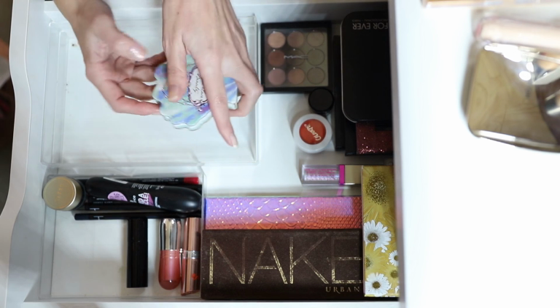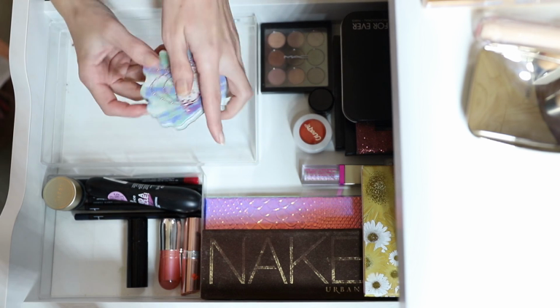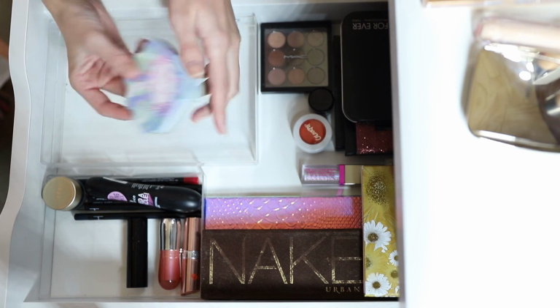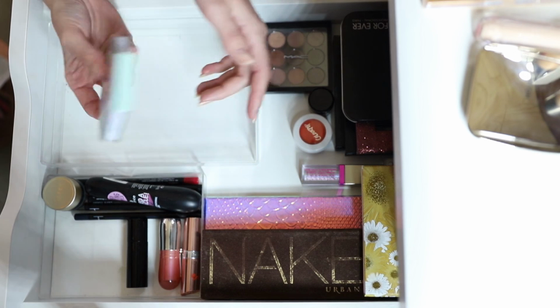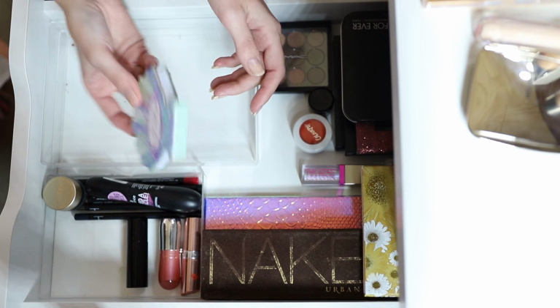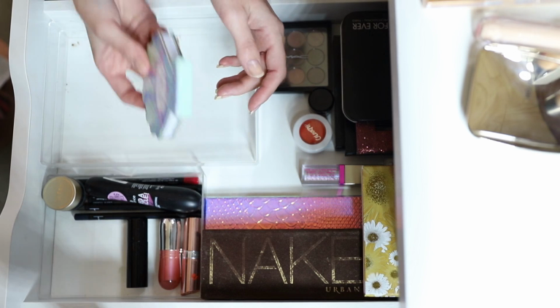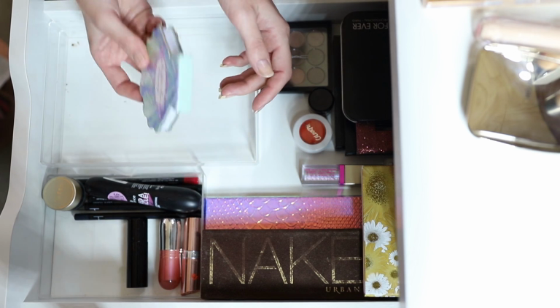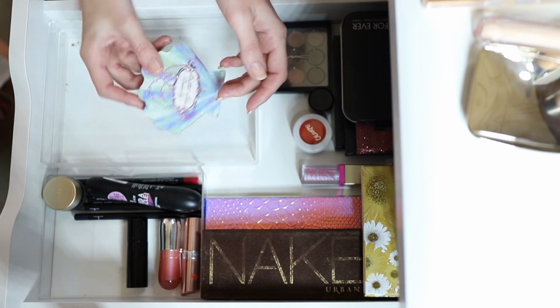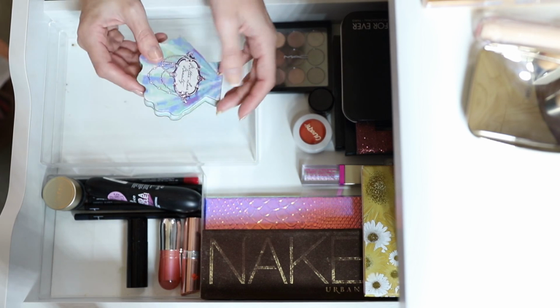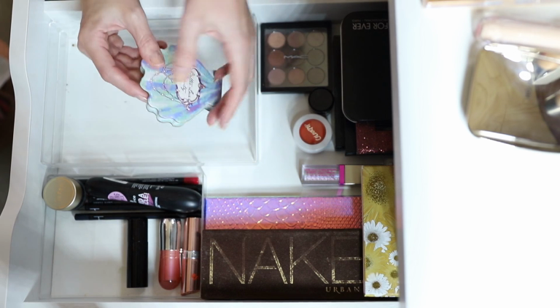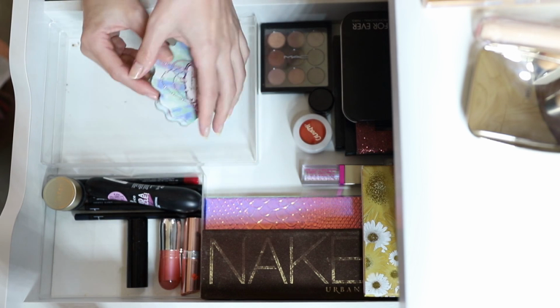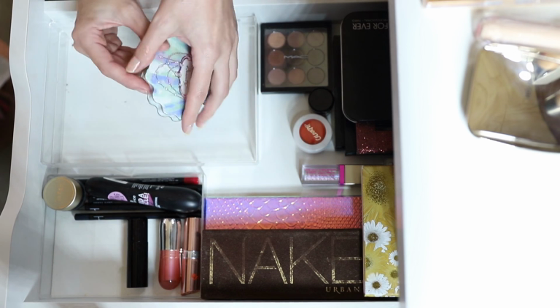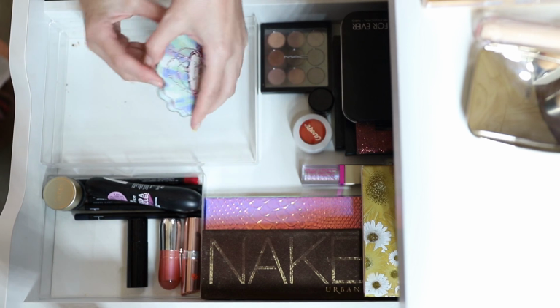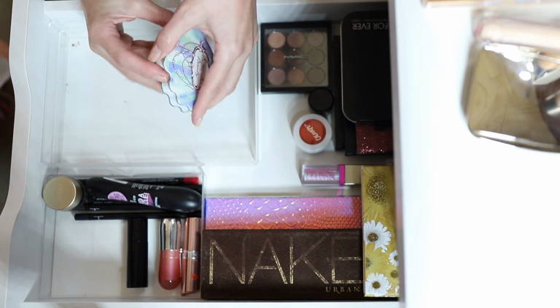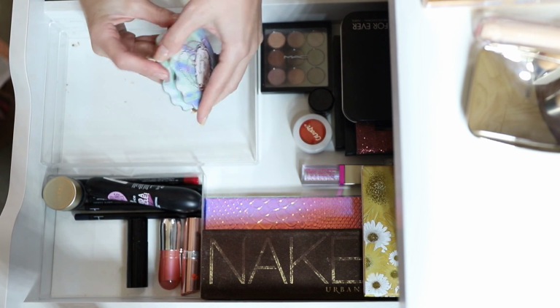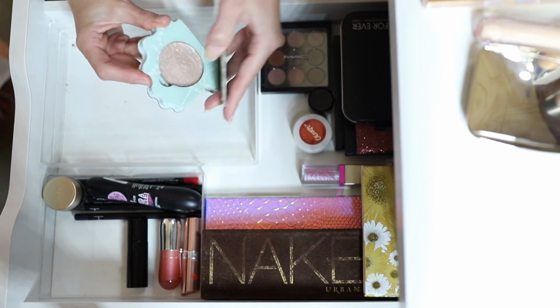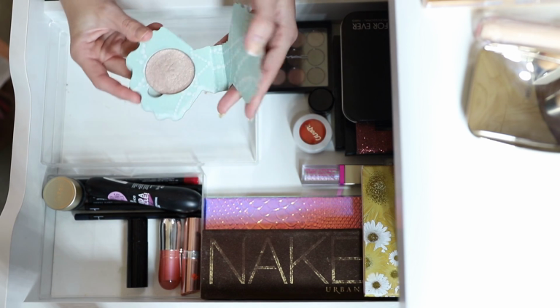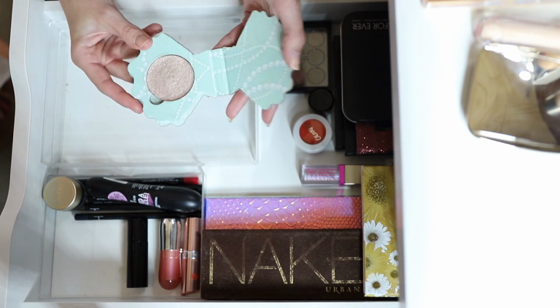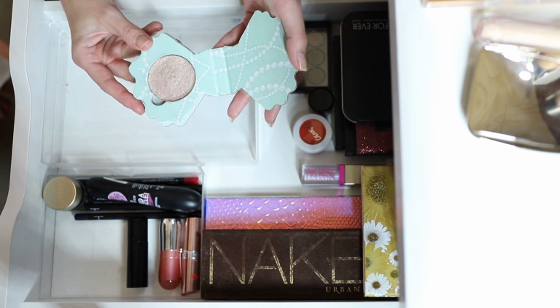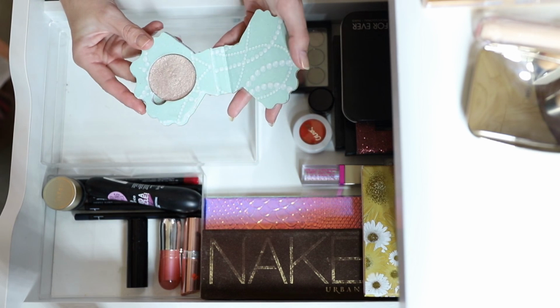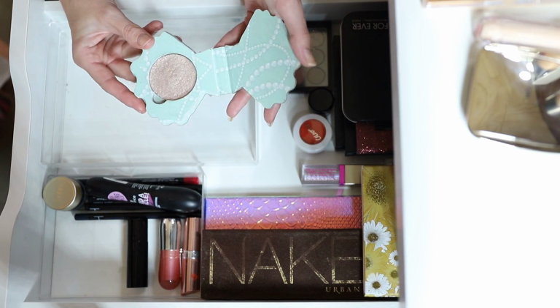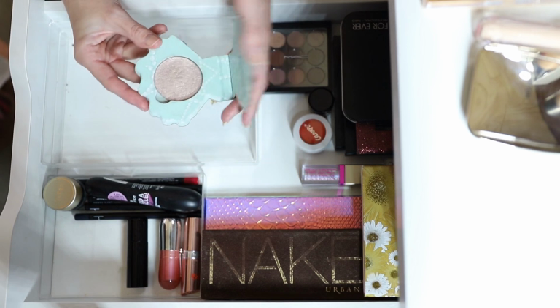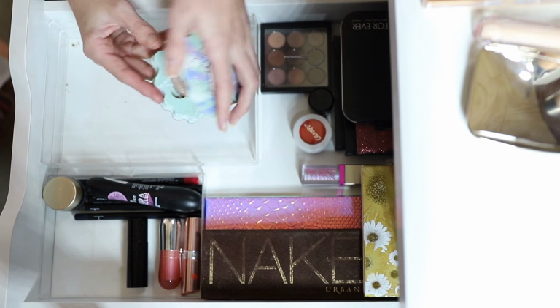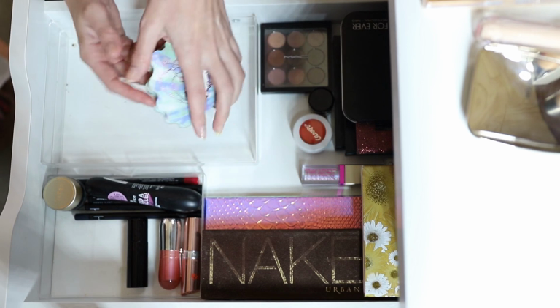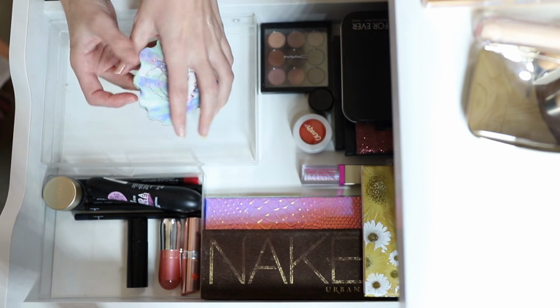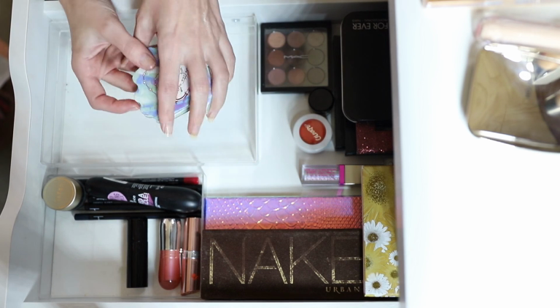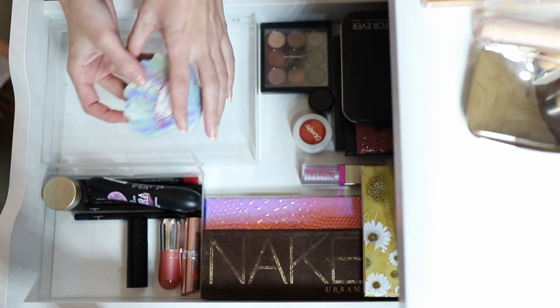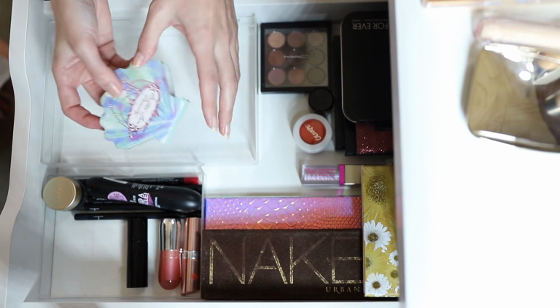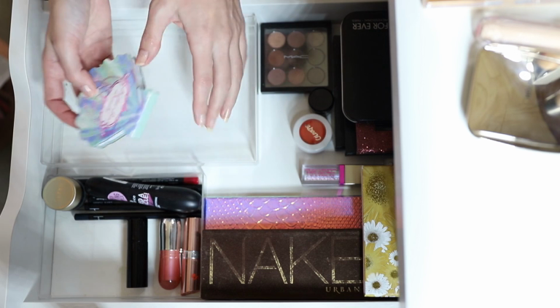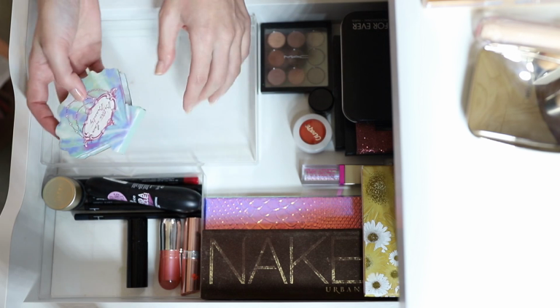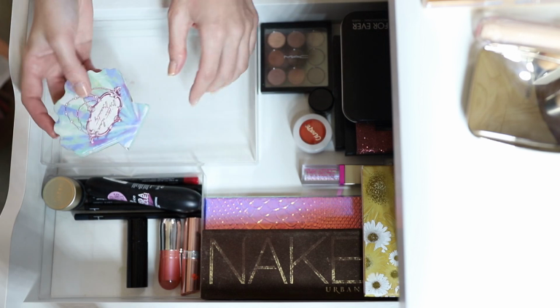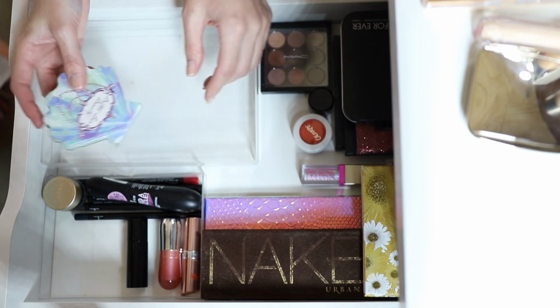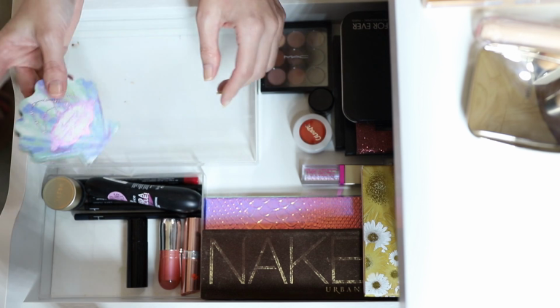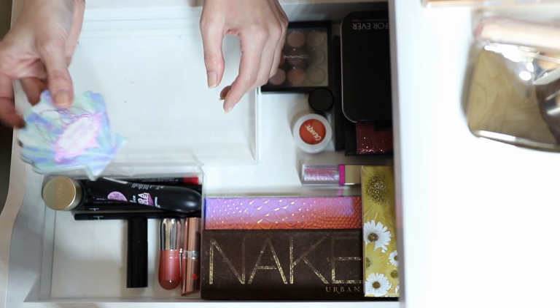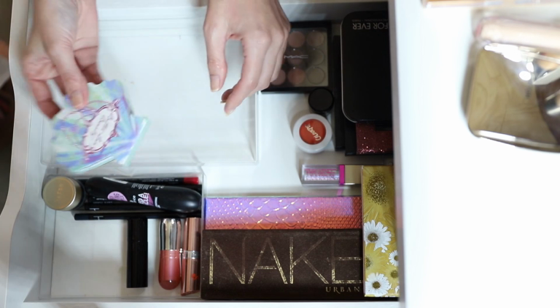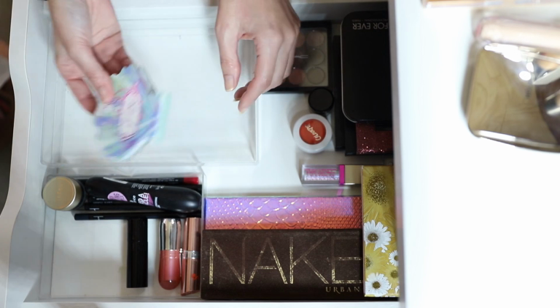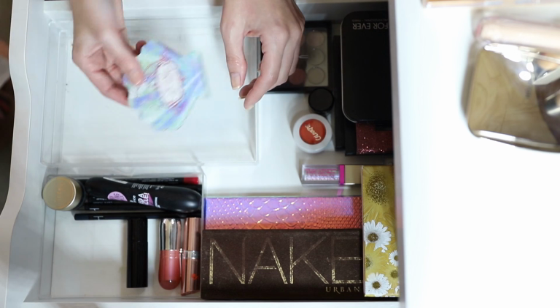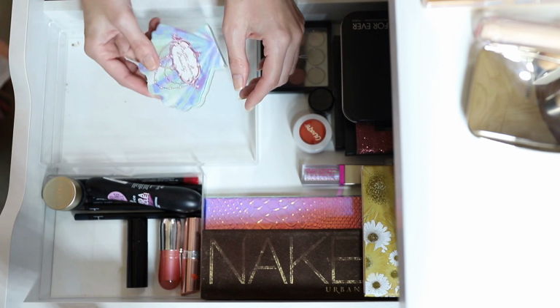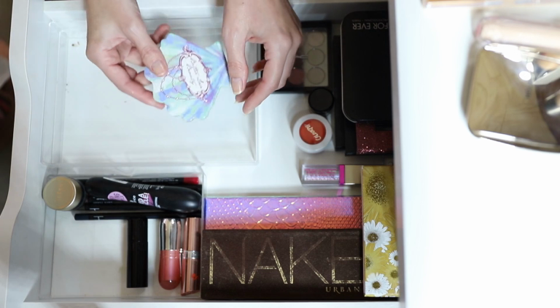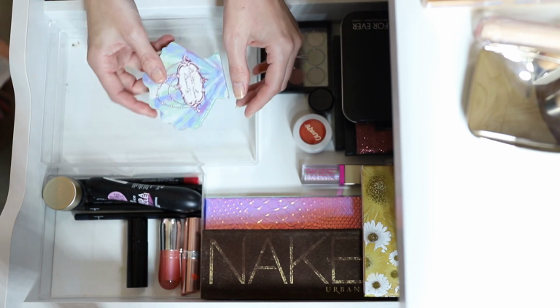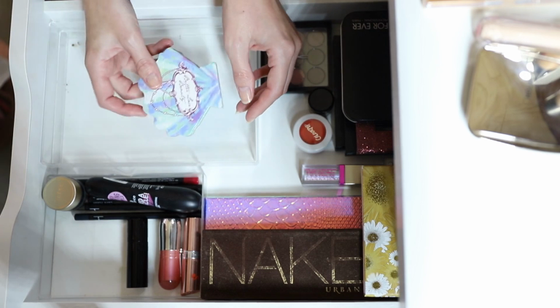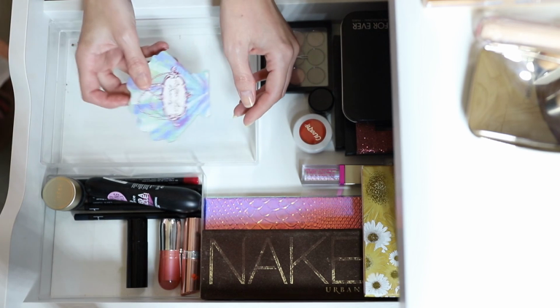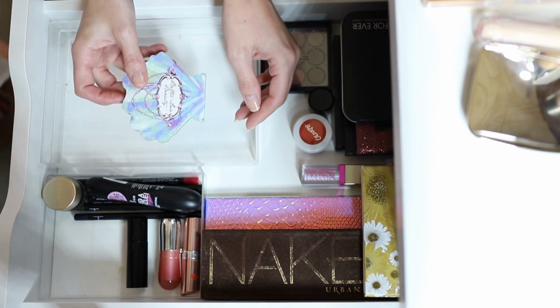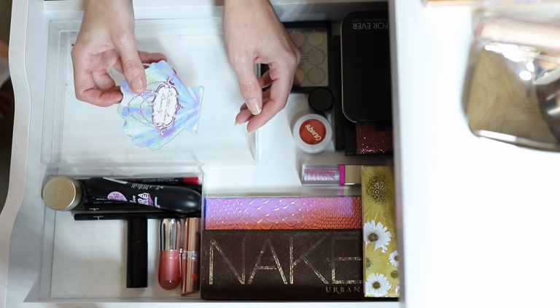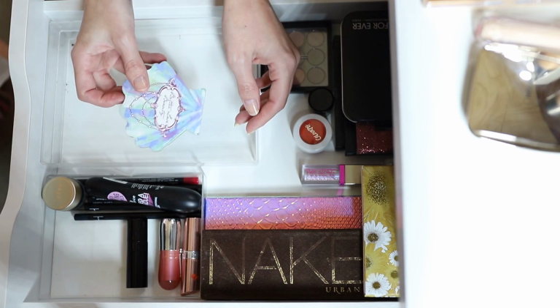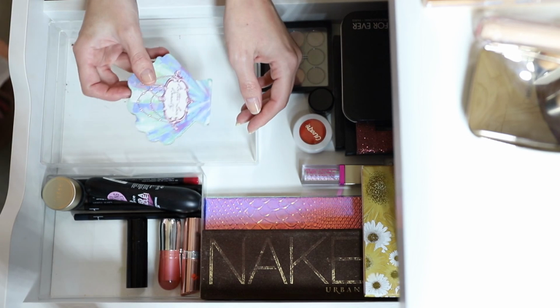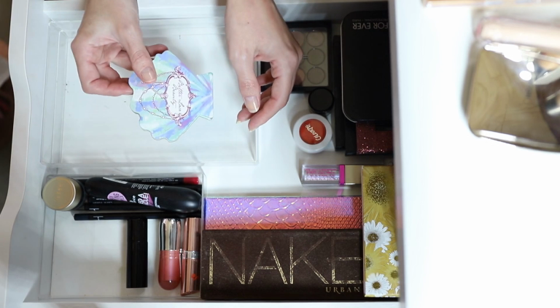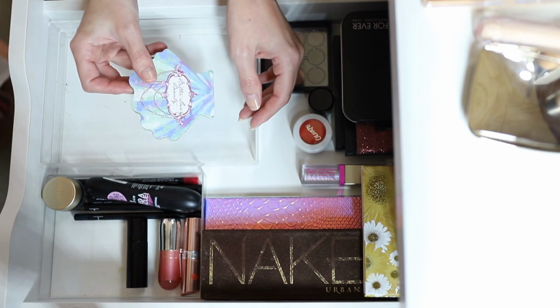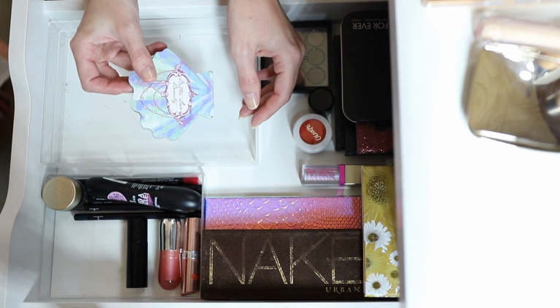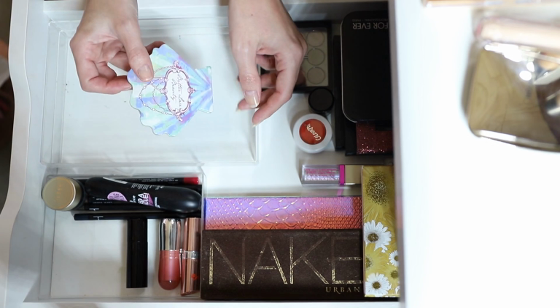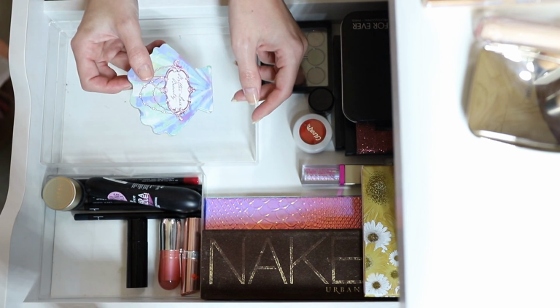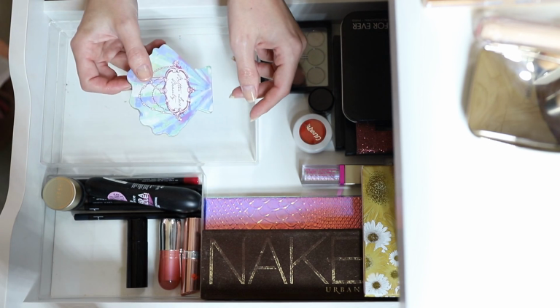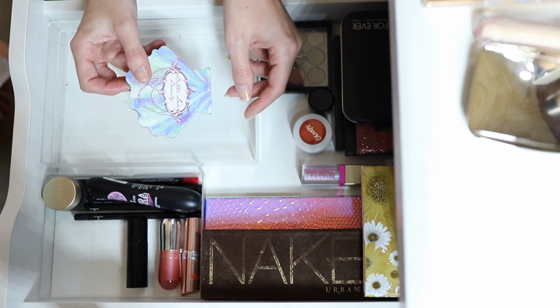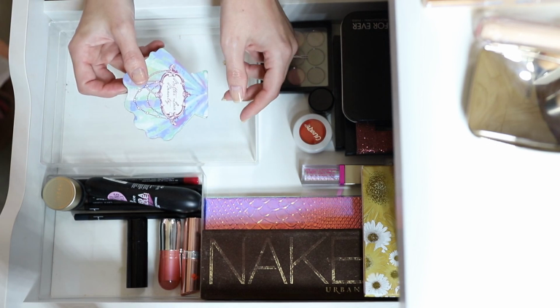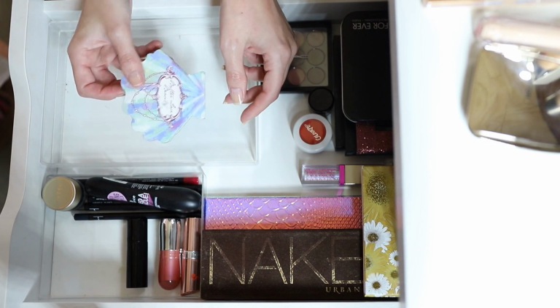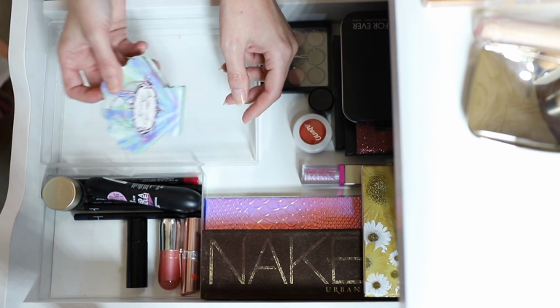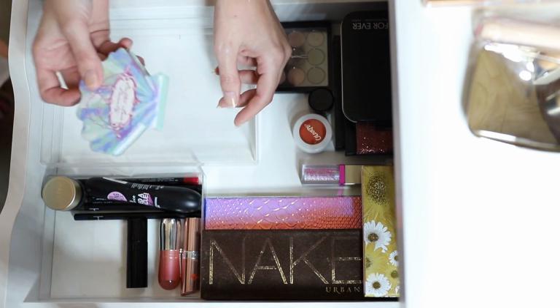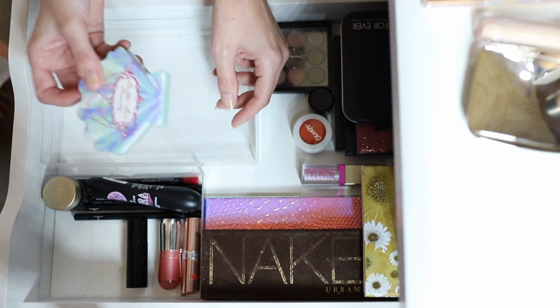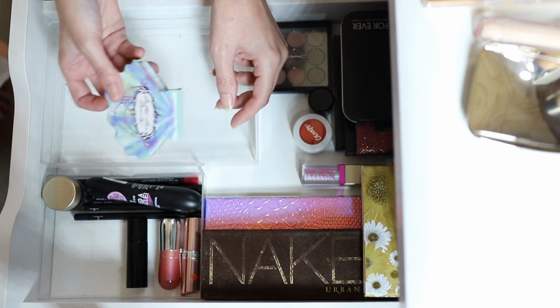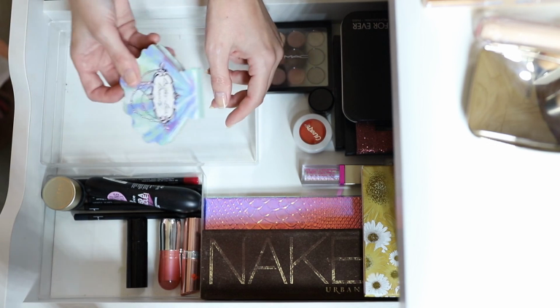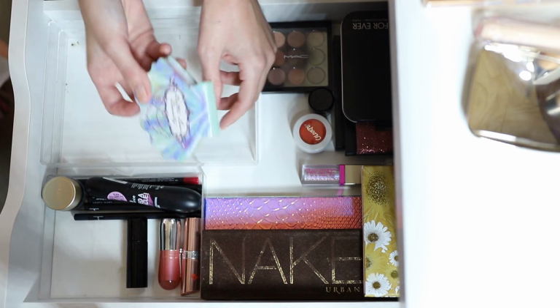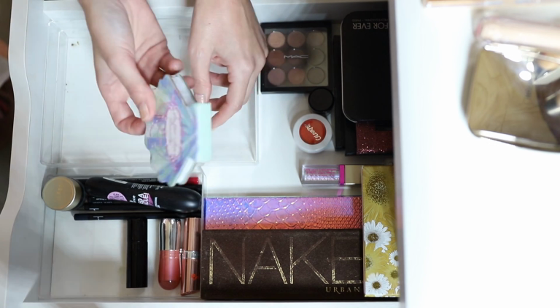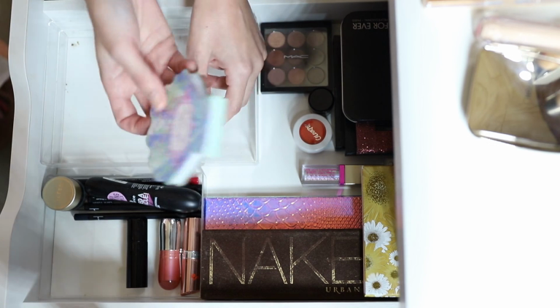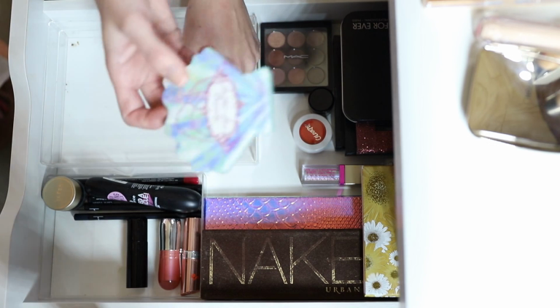I might ask my mum if she wants to play with it — she's been getting into some weird makeup trends lately.